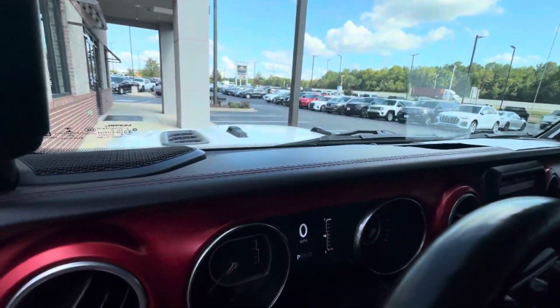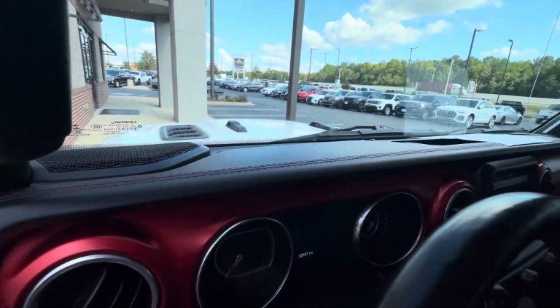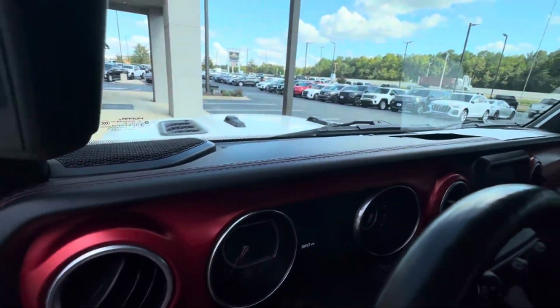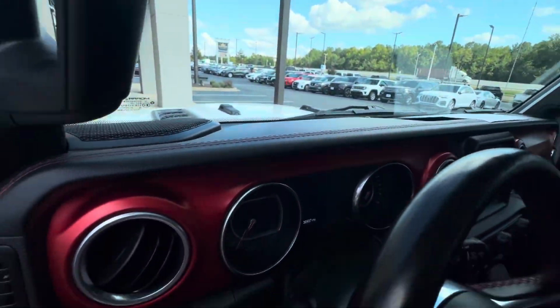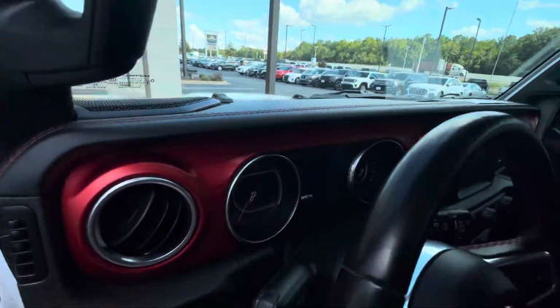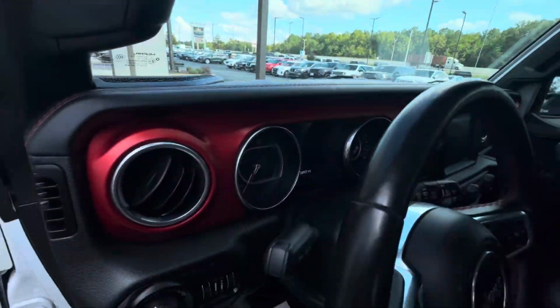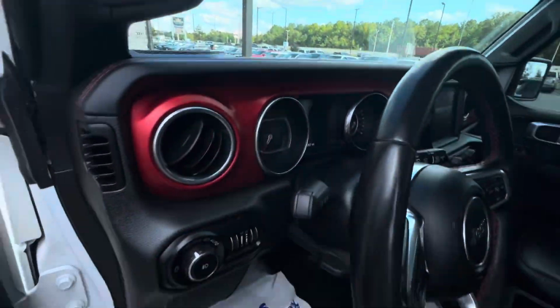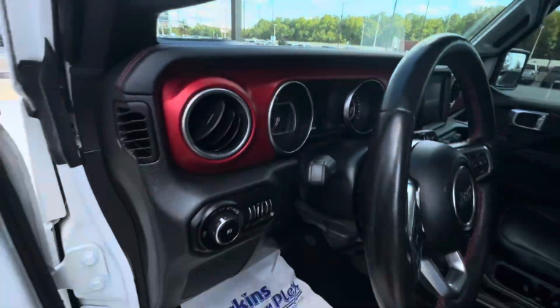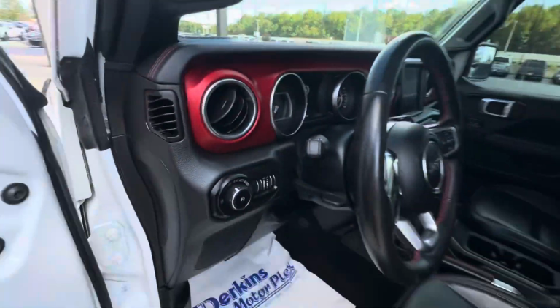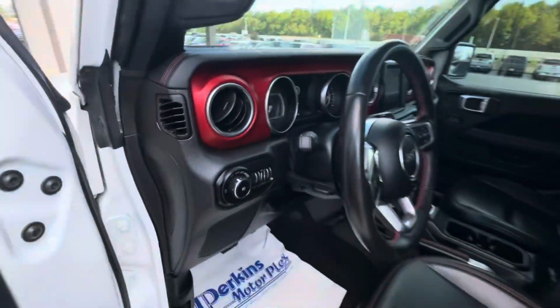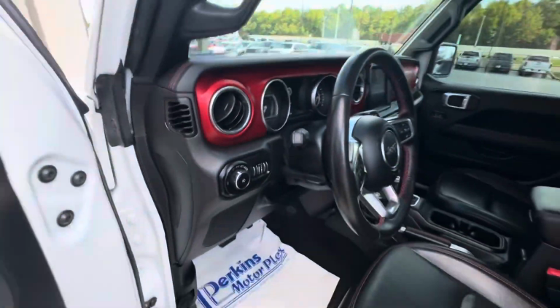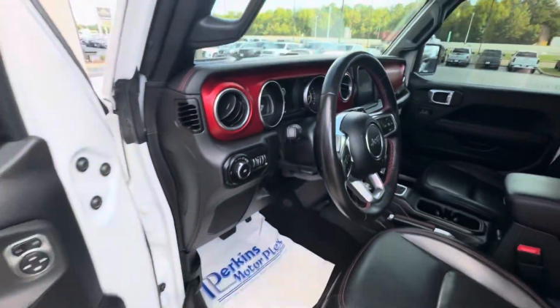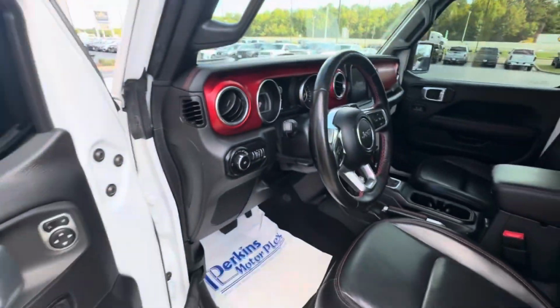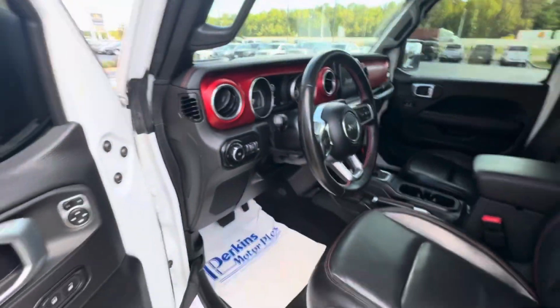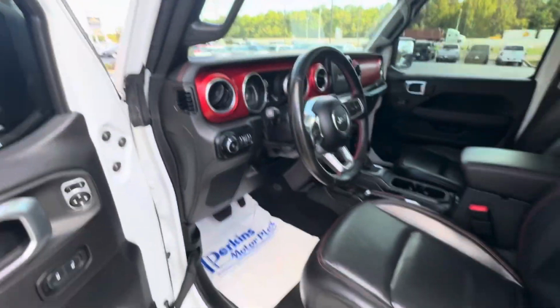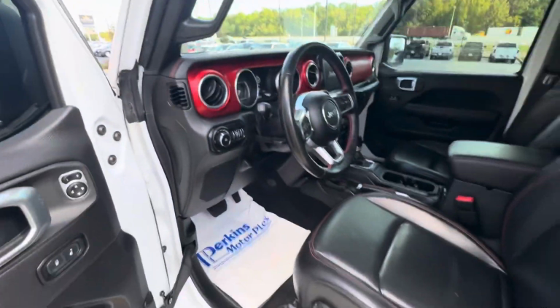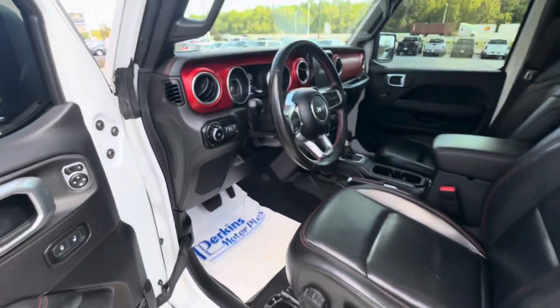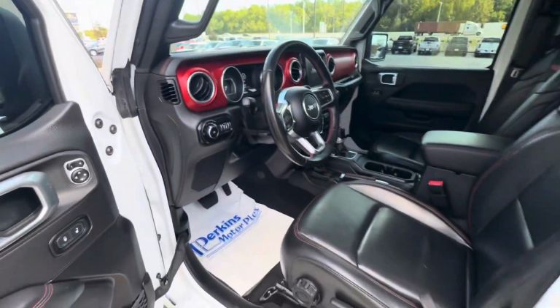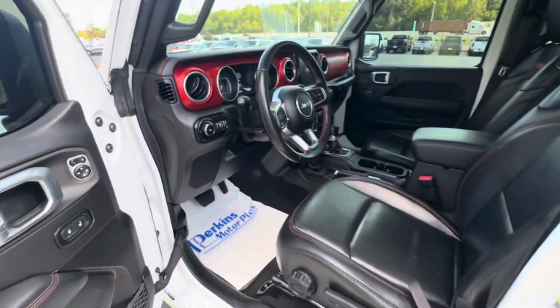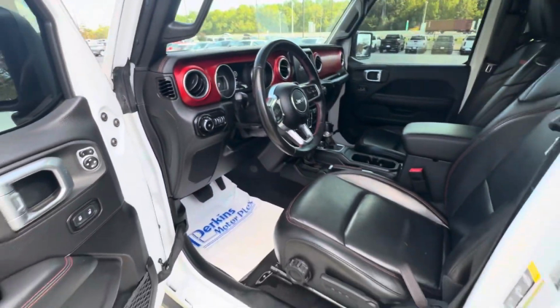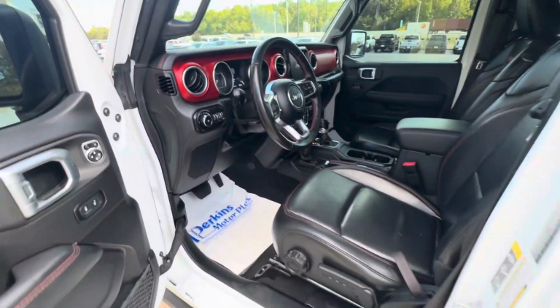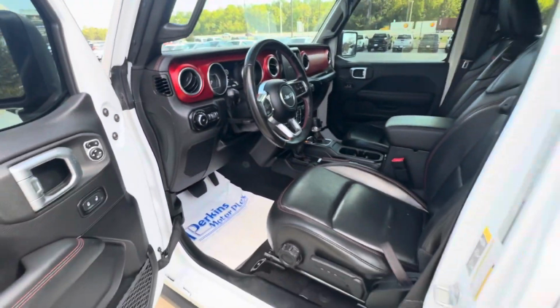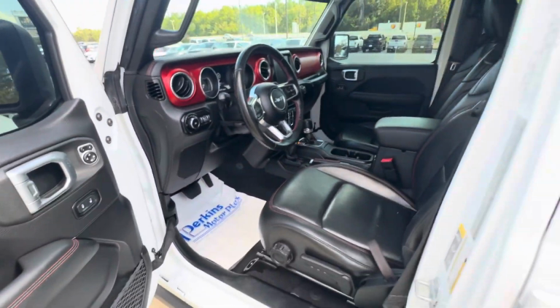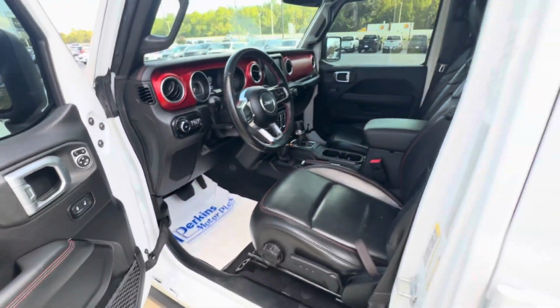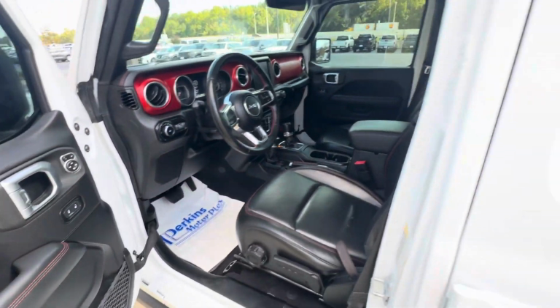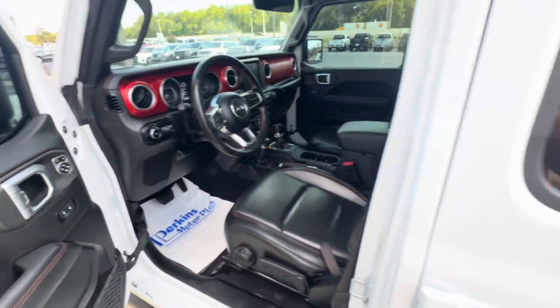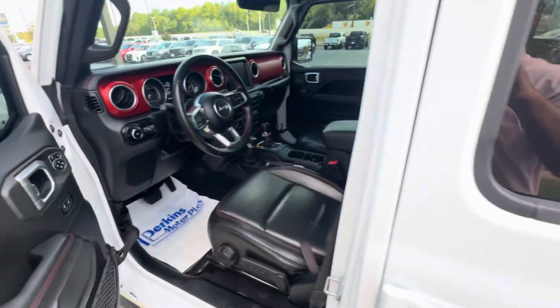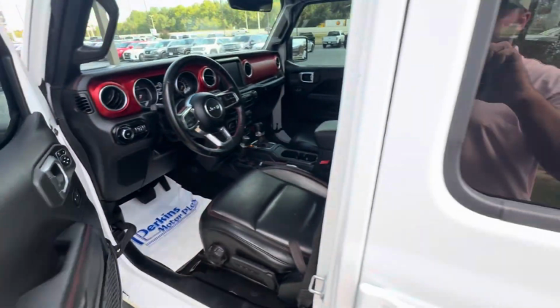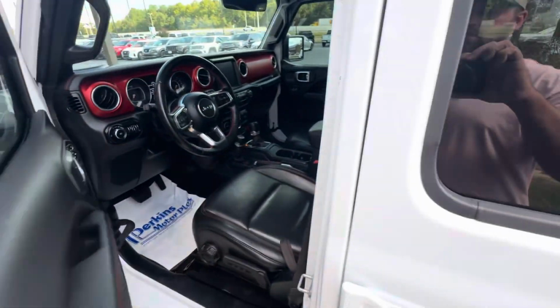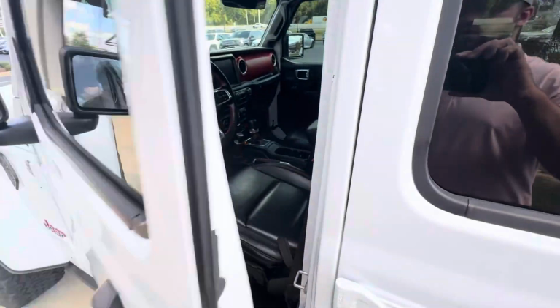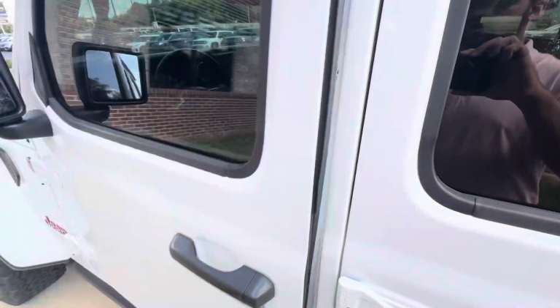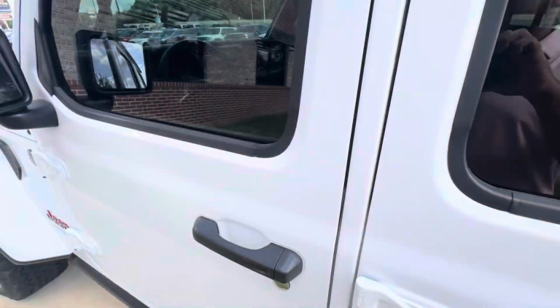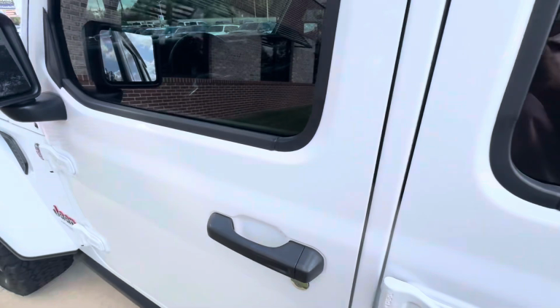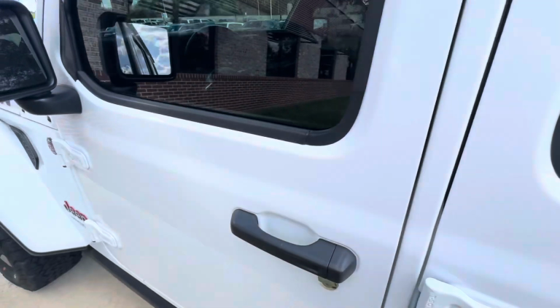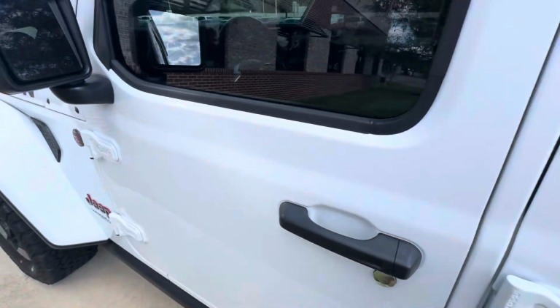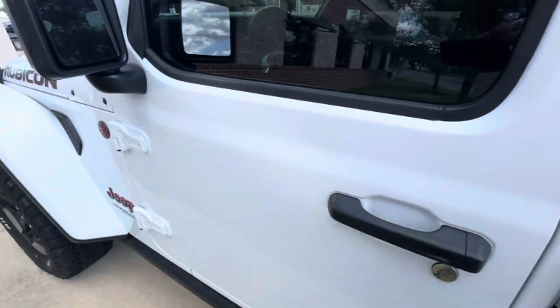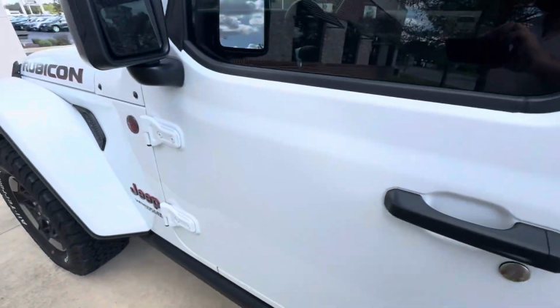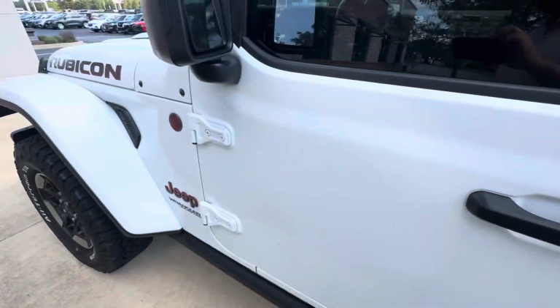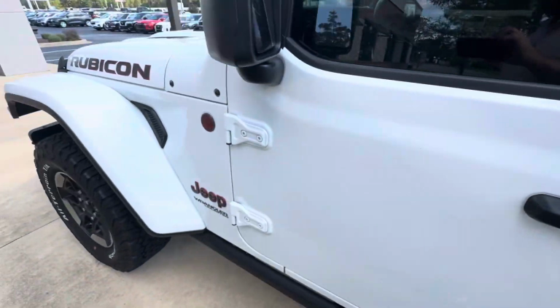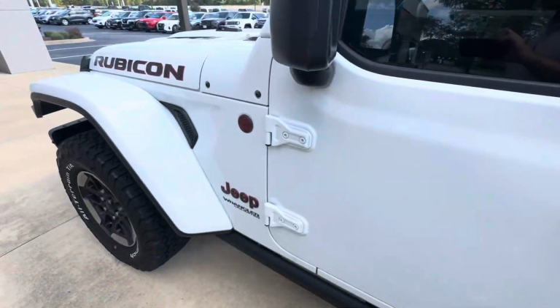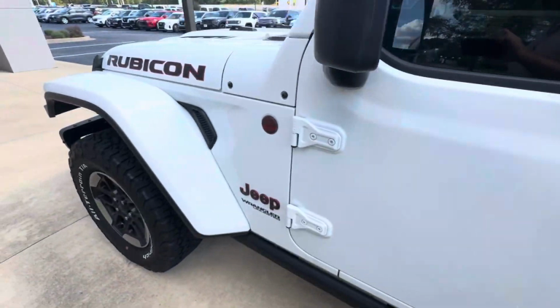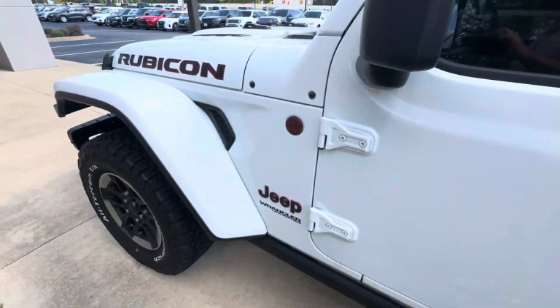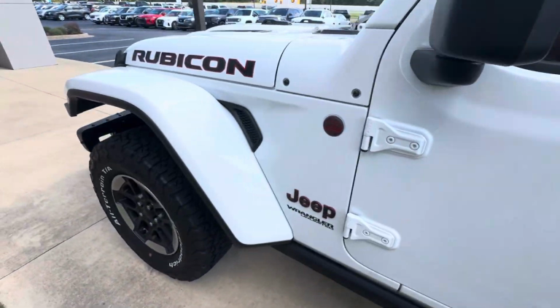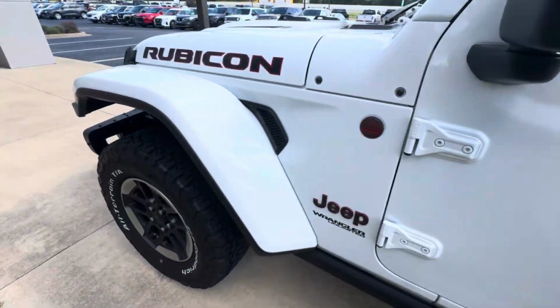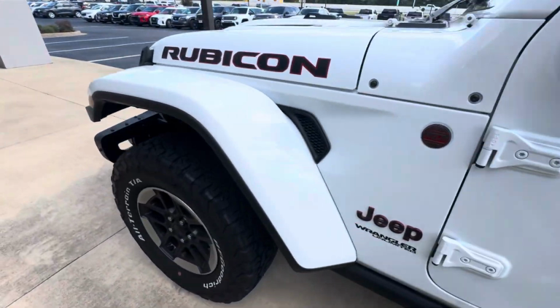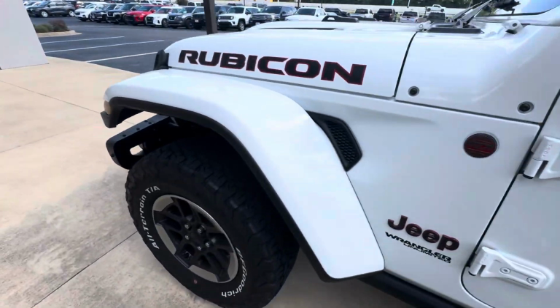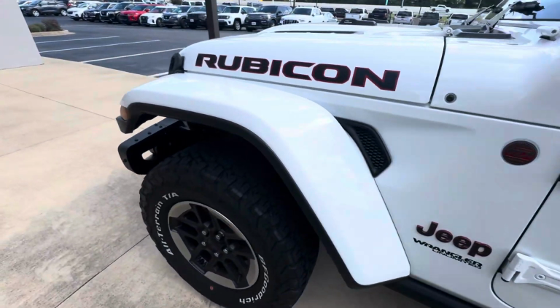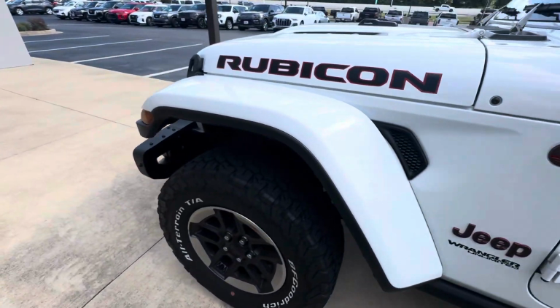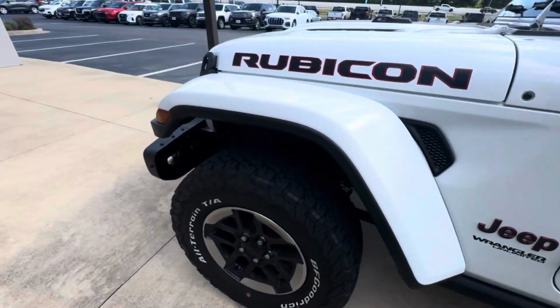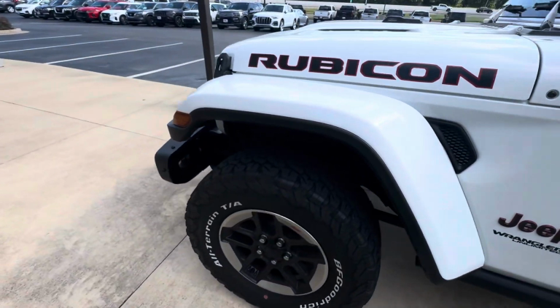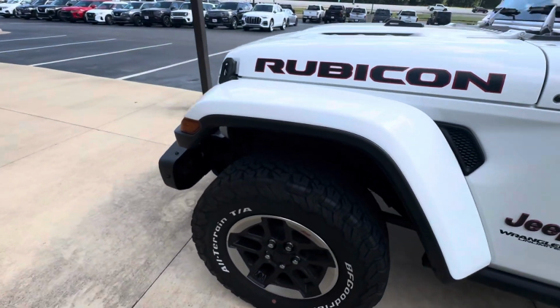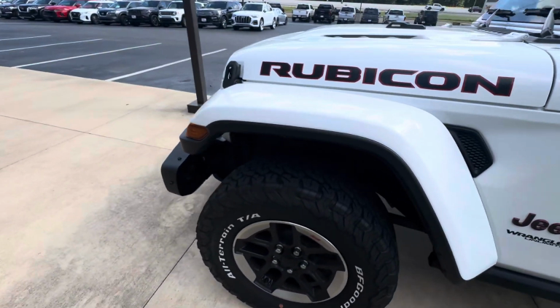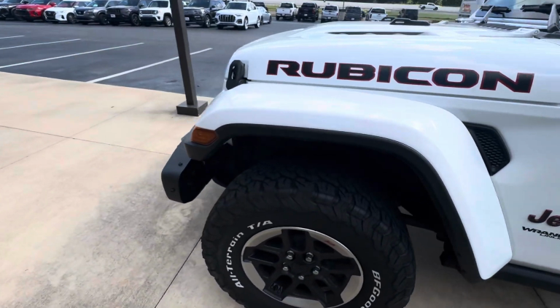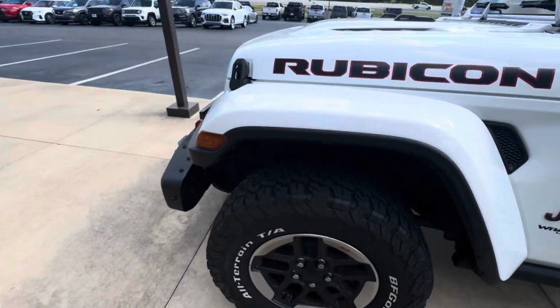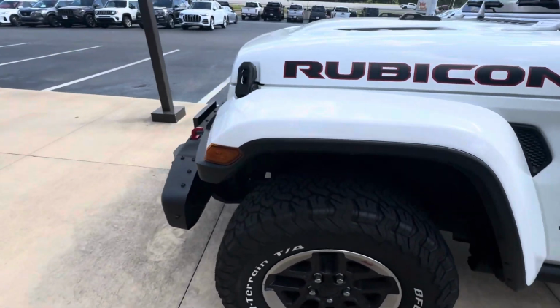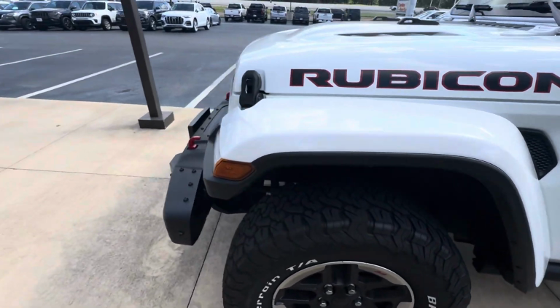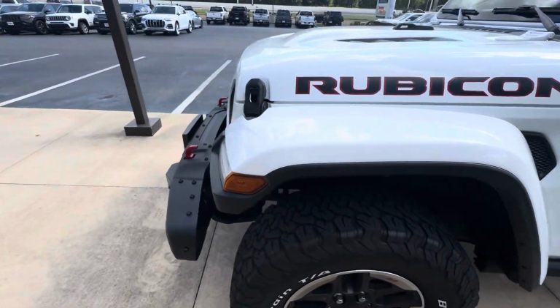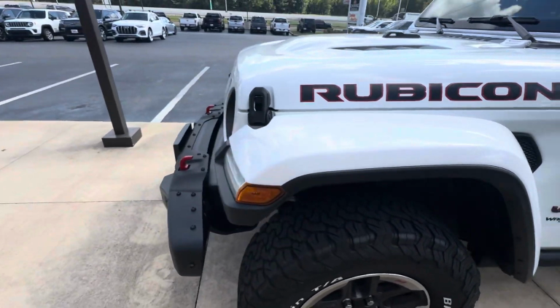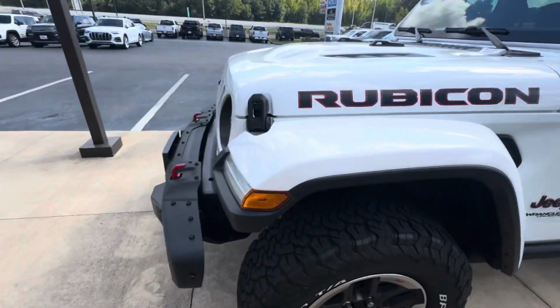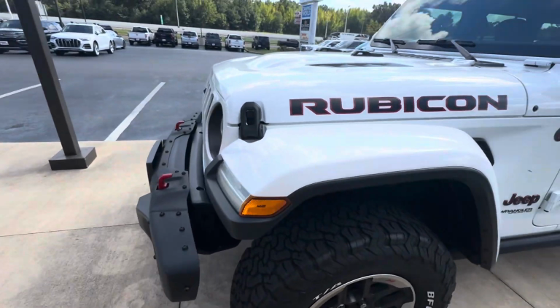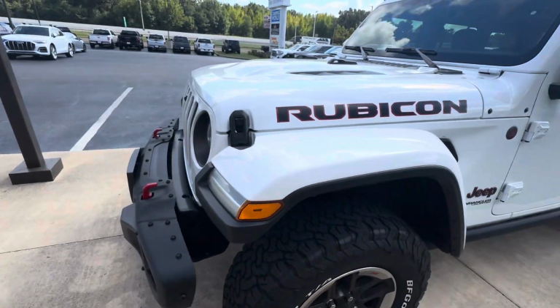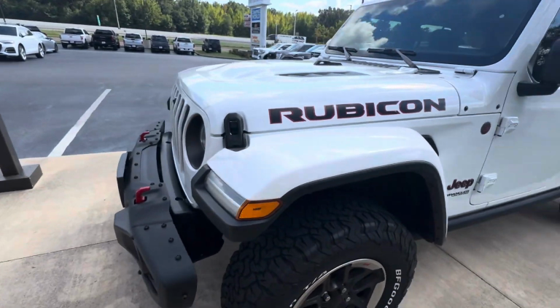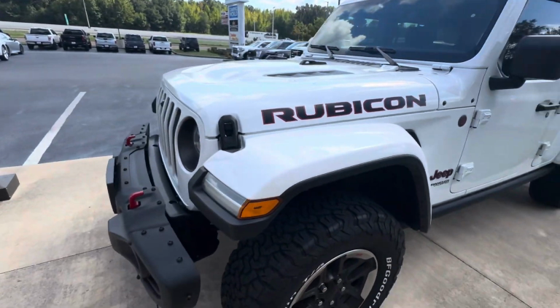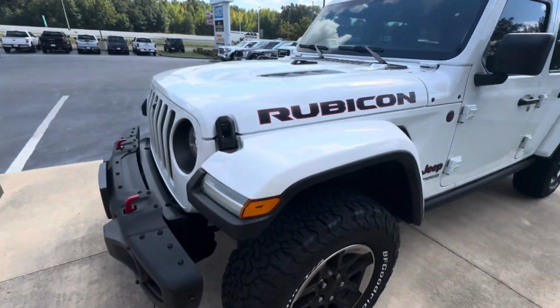Overall condition of the vehicle, Felix, is excellent. I think you'd be real happy to get this one. We can get you back in a Jeep. Watch the video, let me know what you think — be happy to get this thing delivered to you.